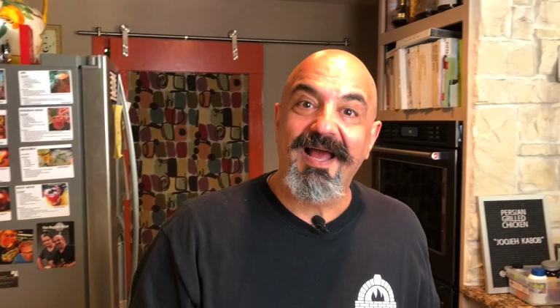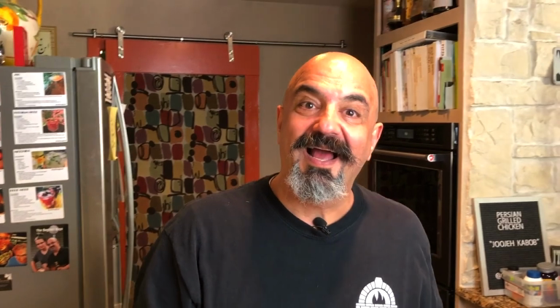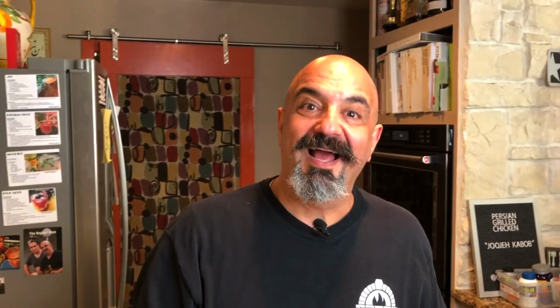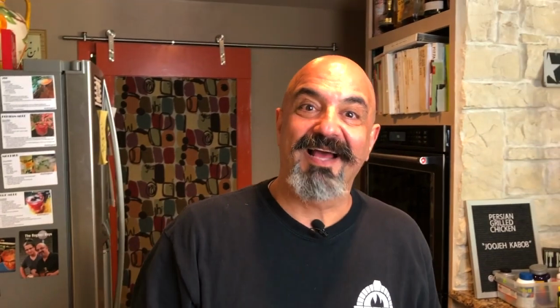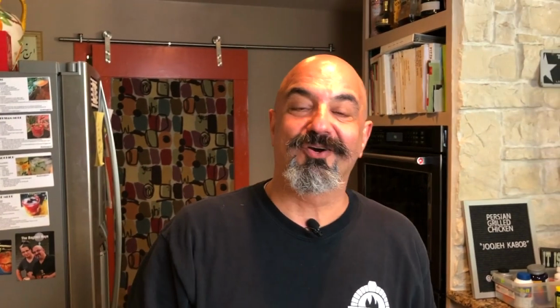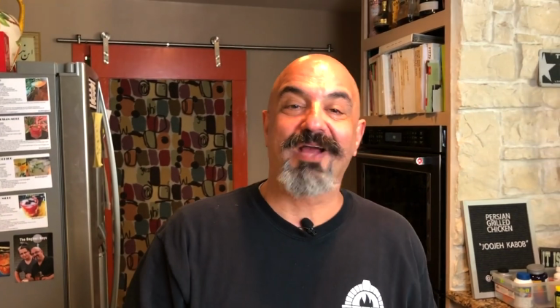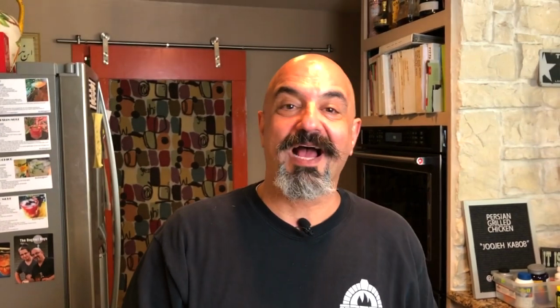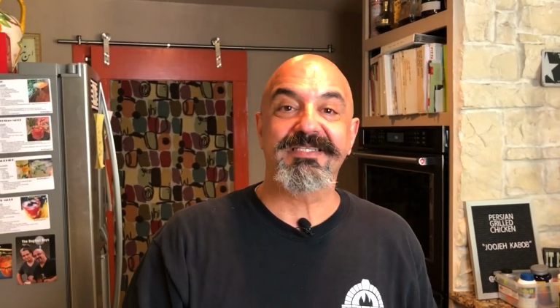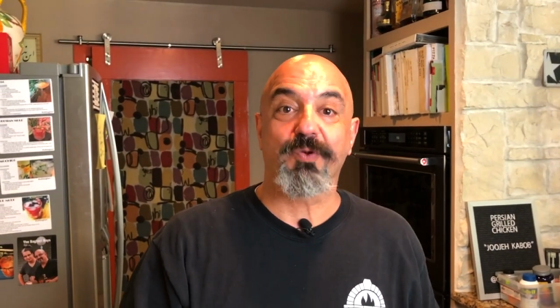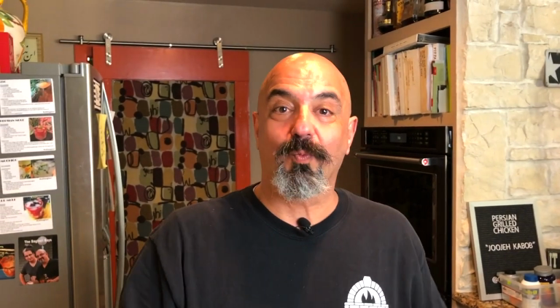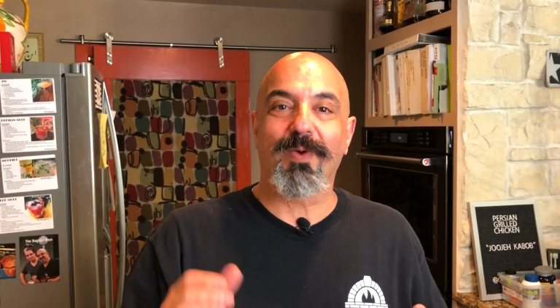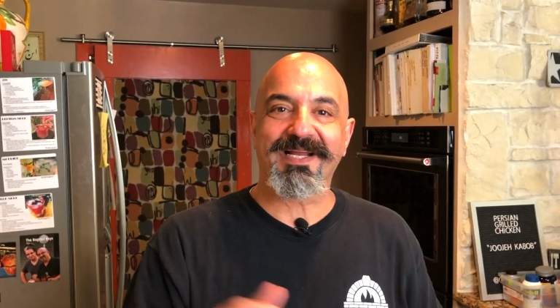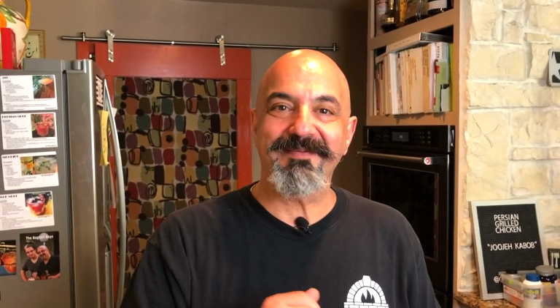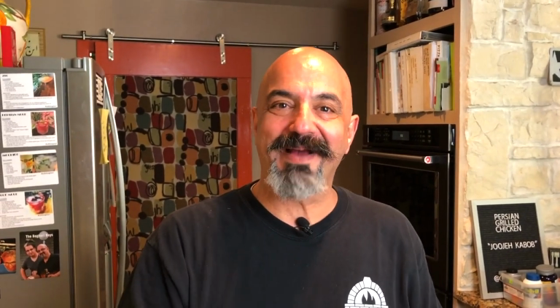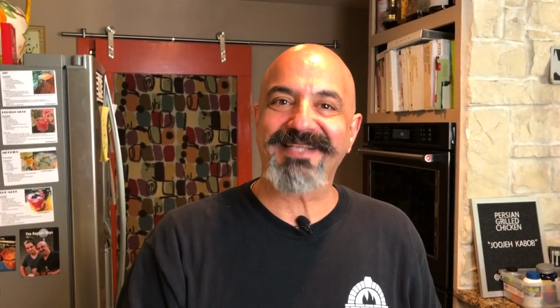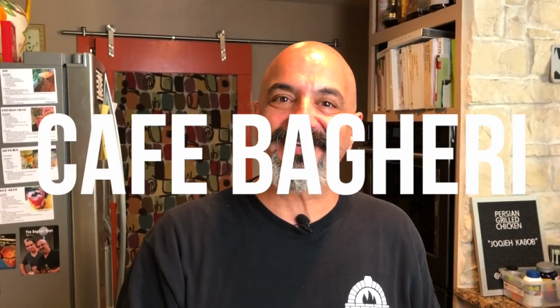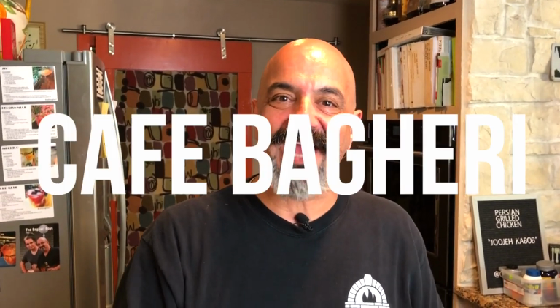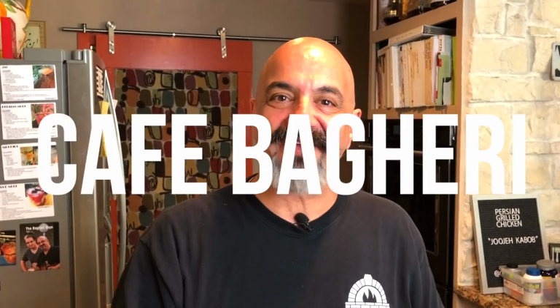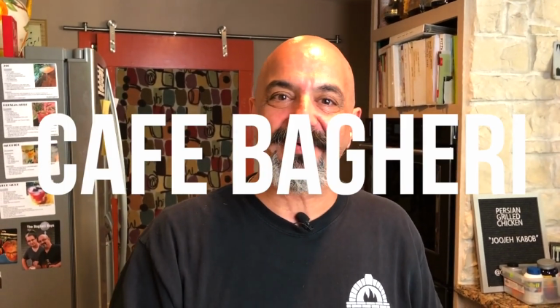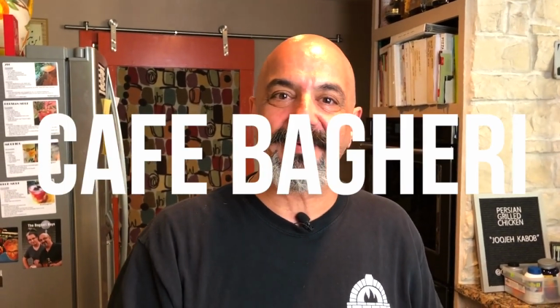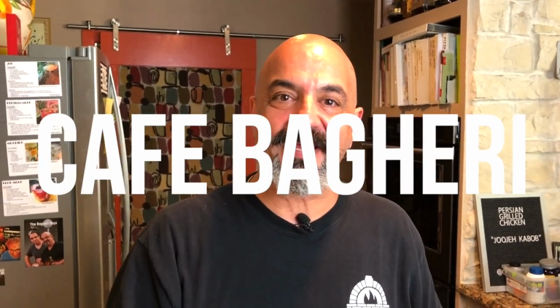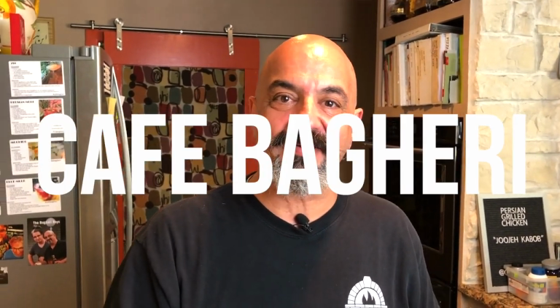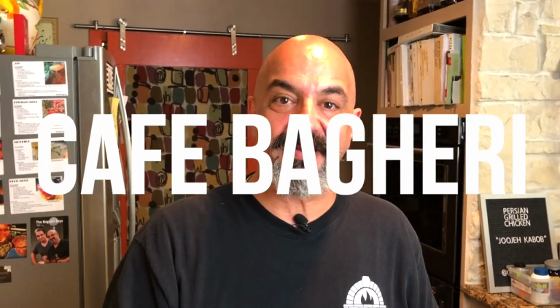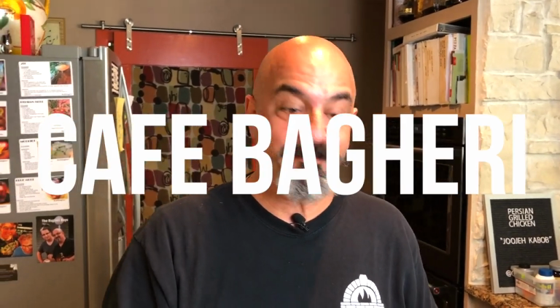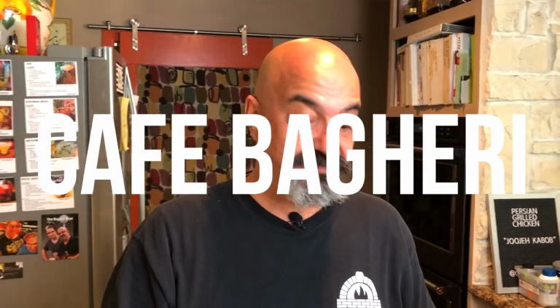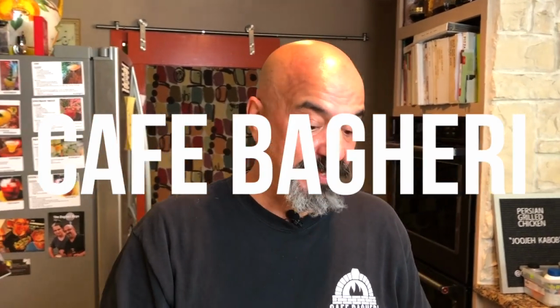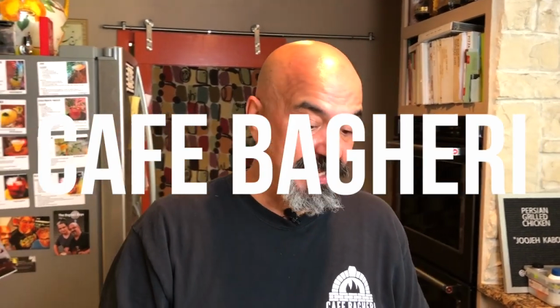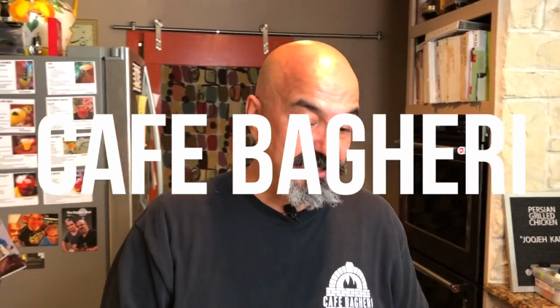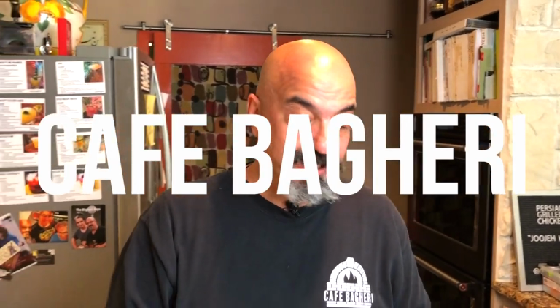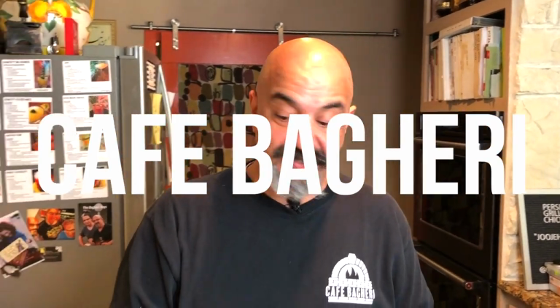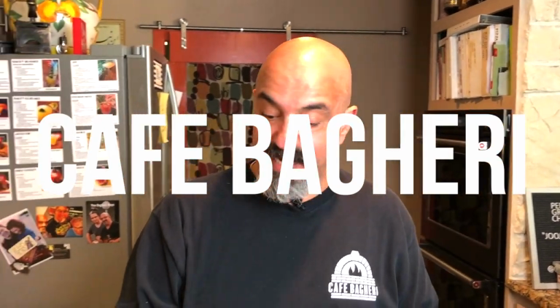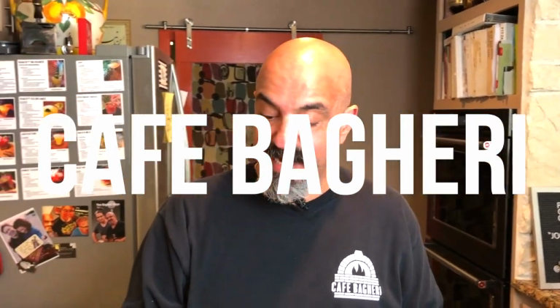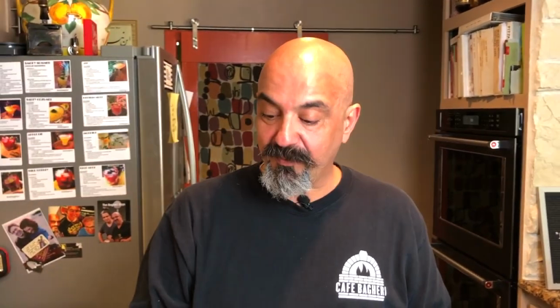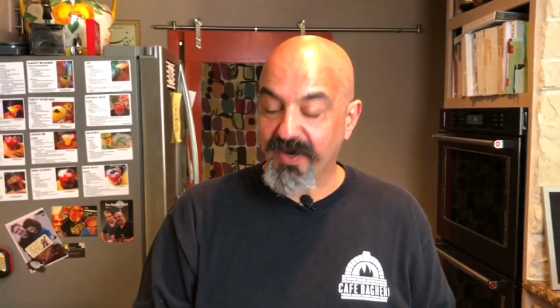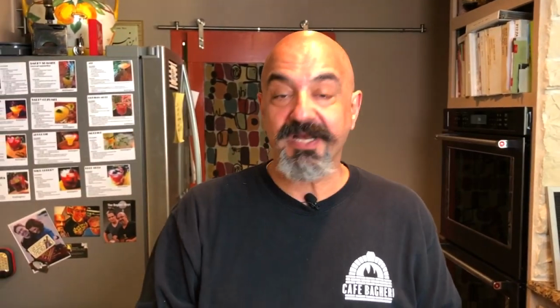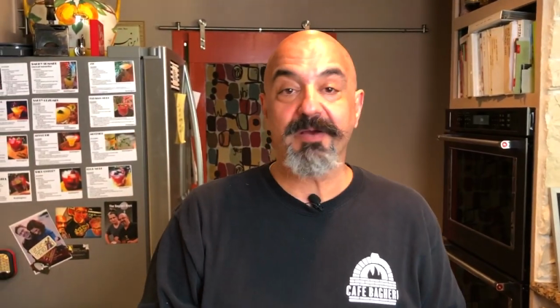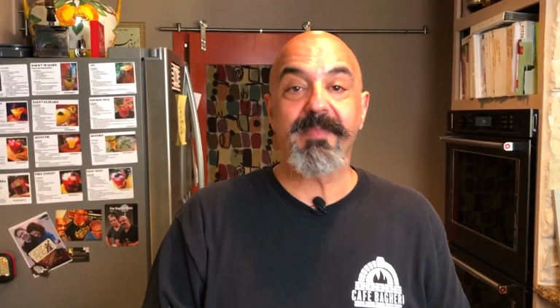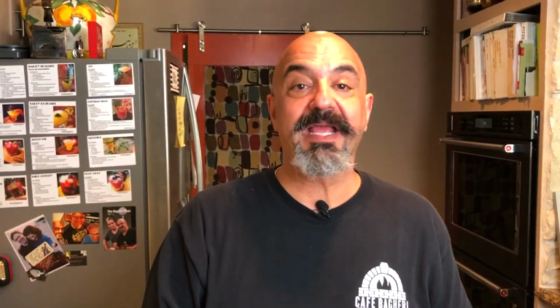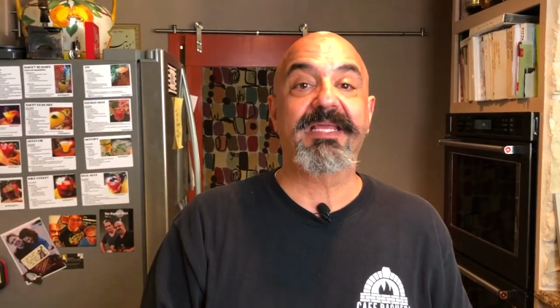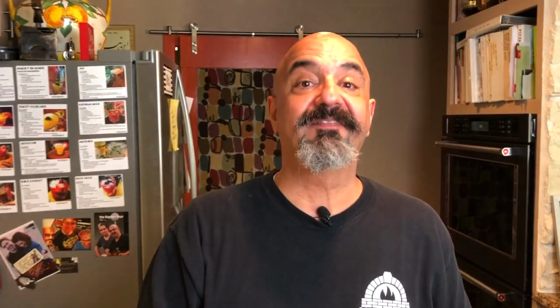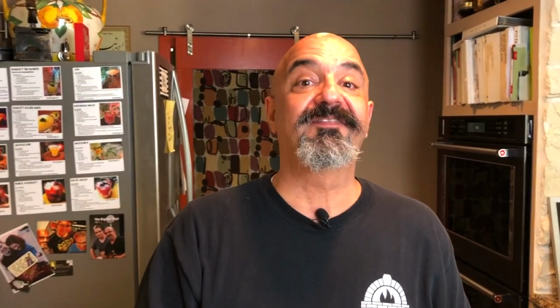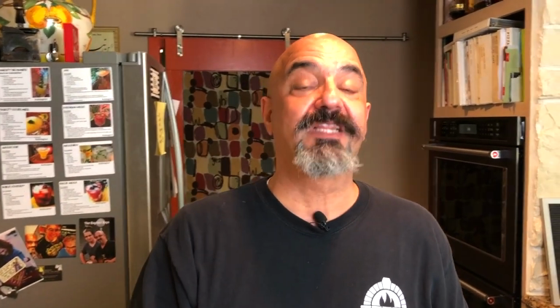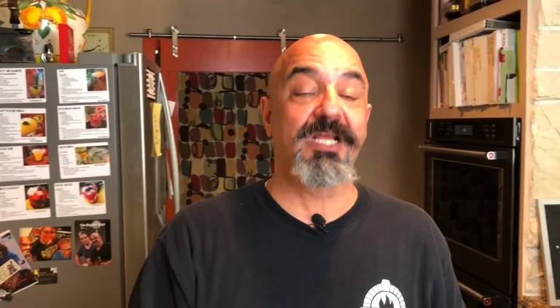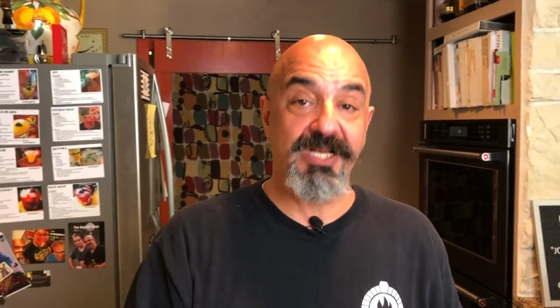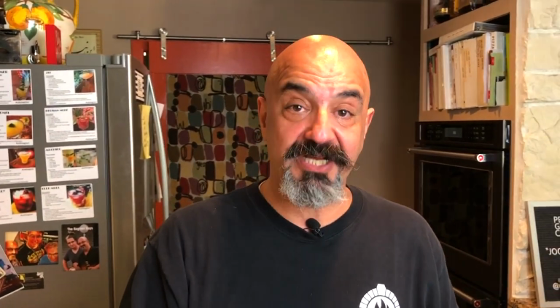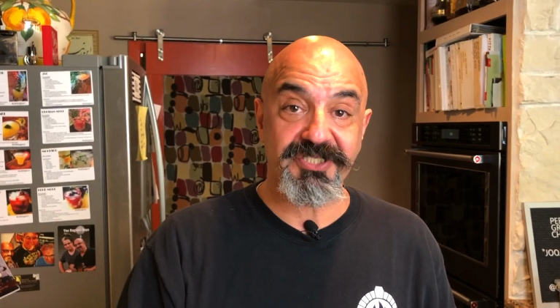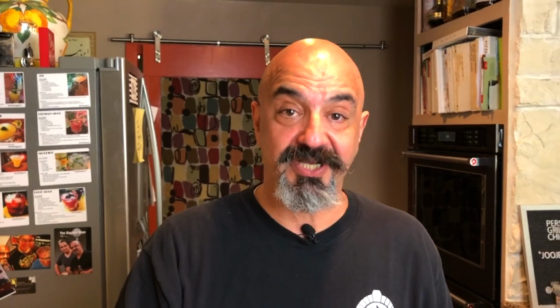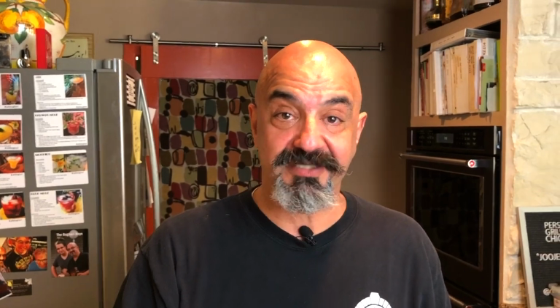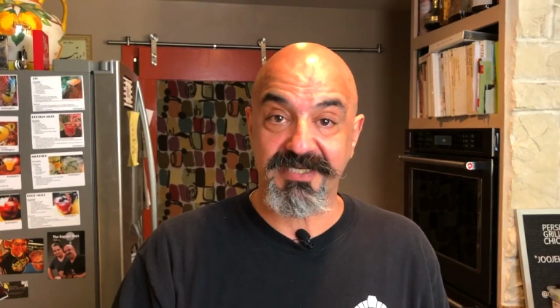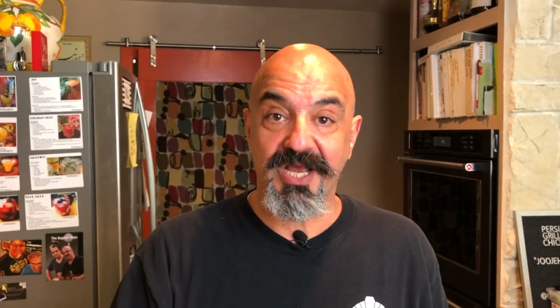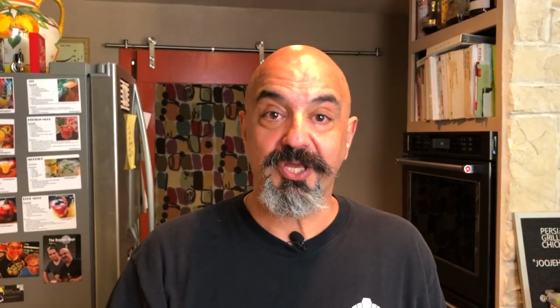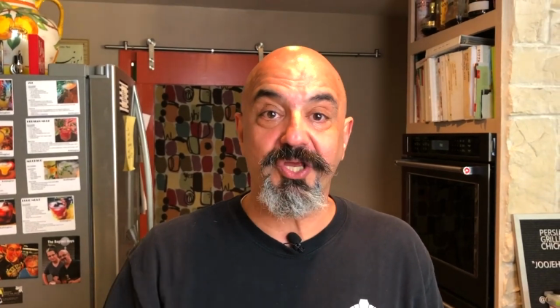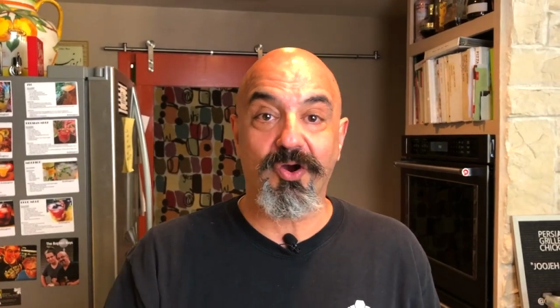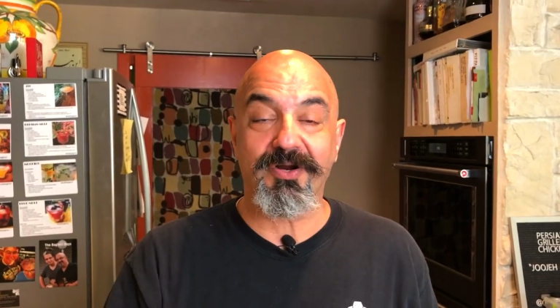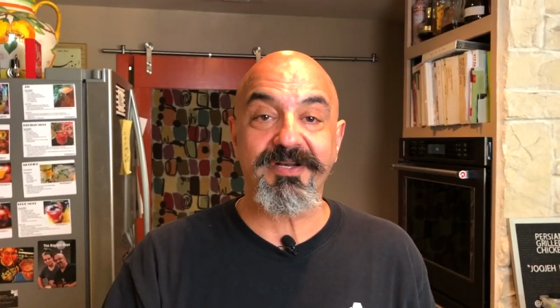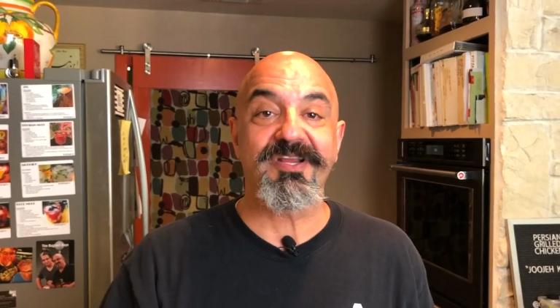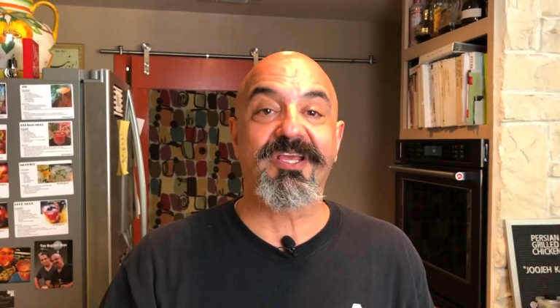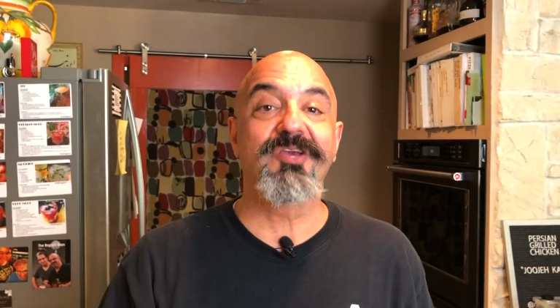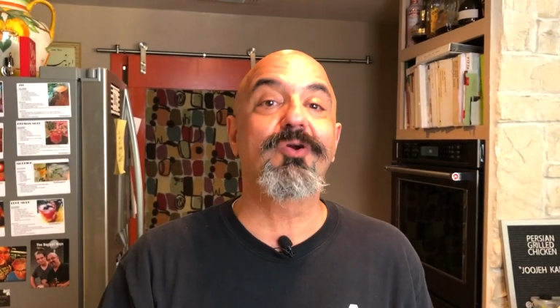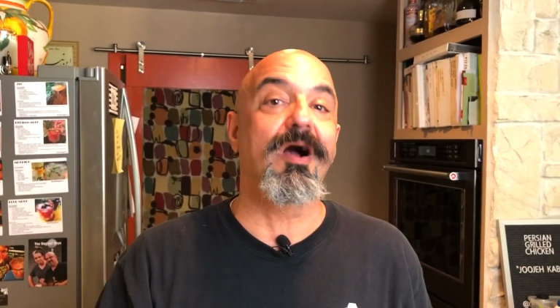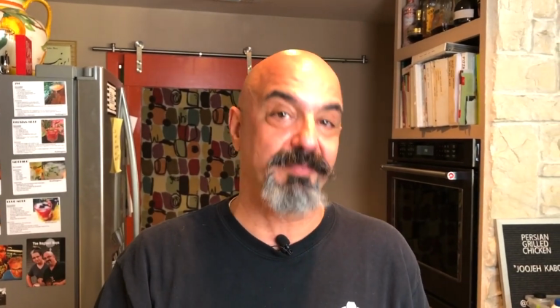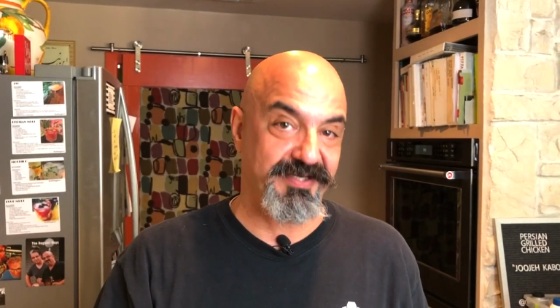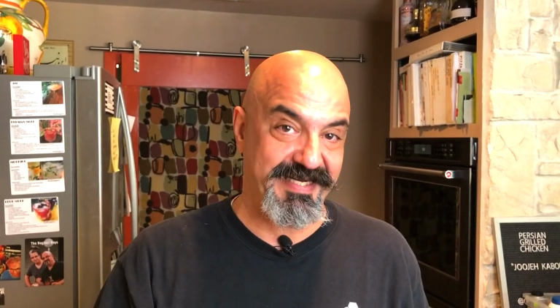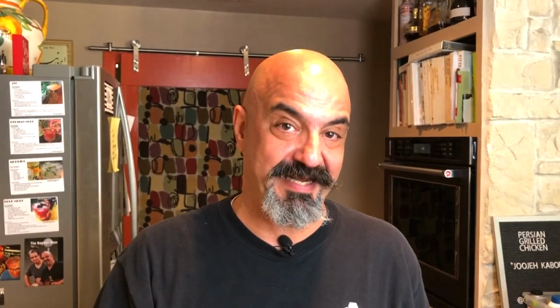Hello guys, welcome back to Cafe Bagheri. Today we're gonna make a delicious yogurt and cucumber dip.